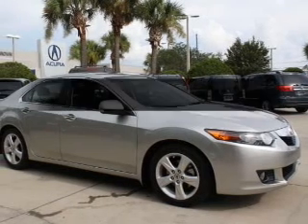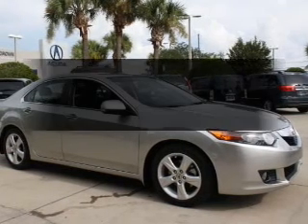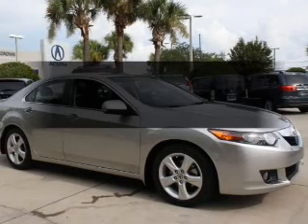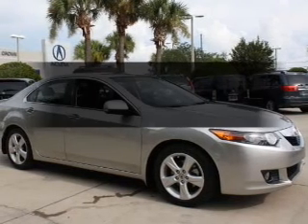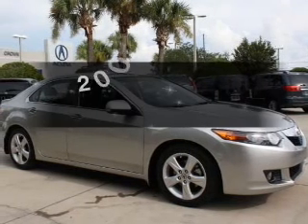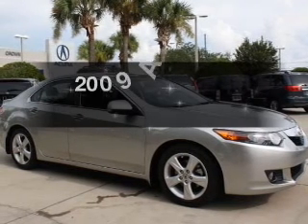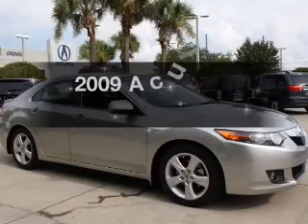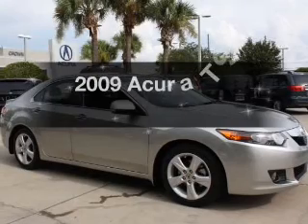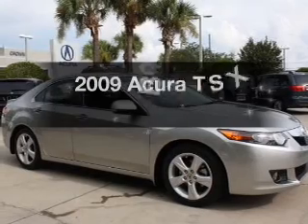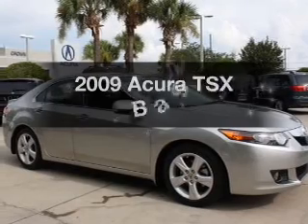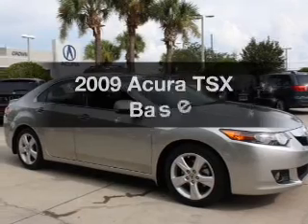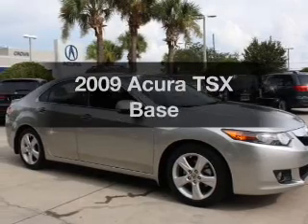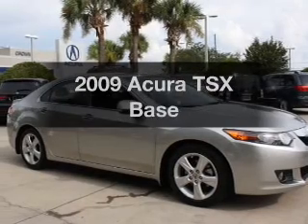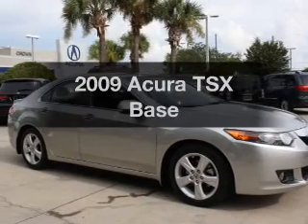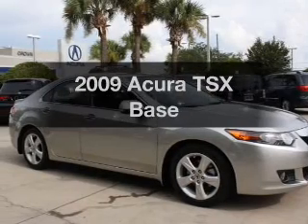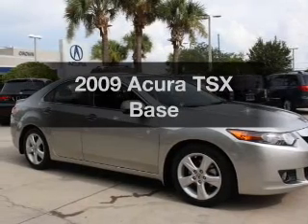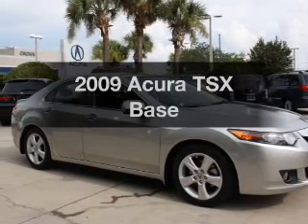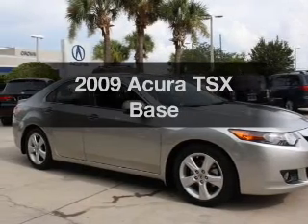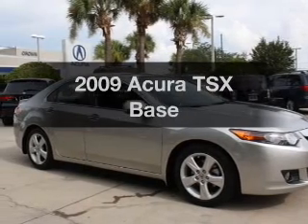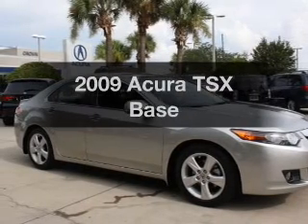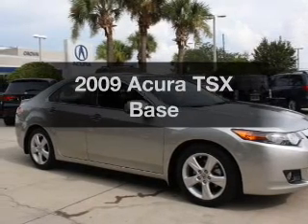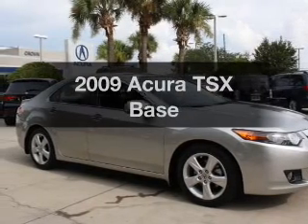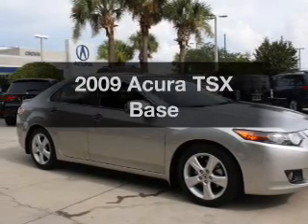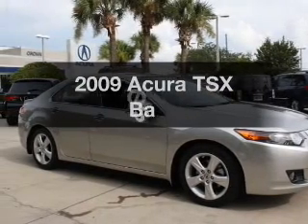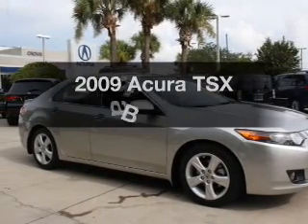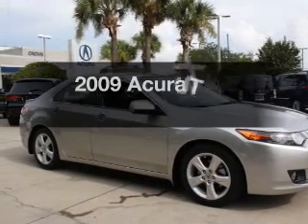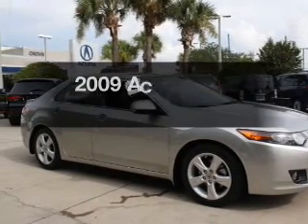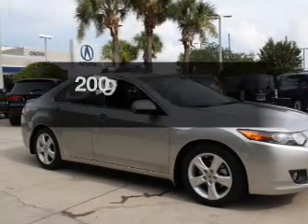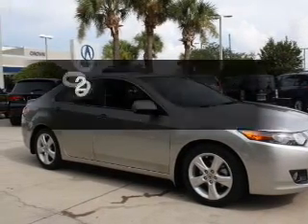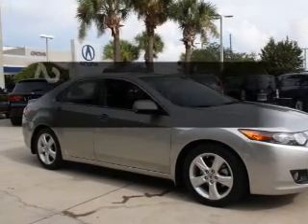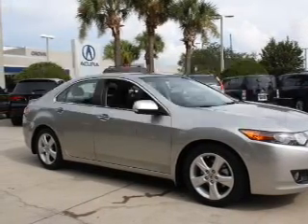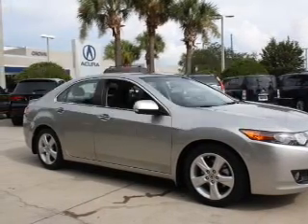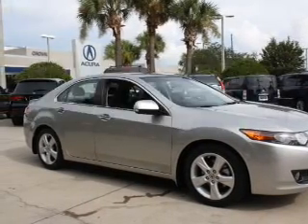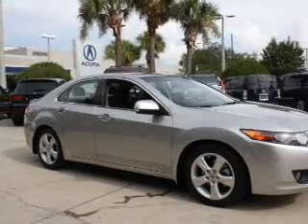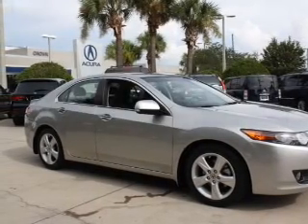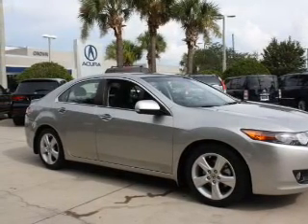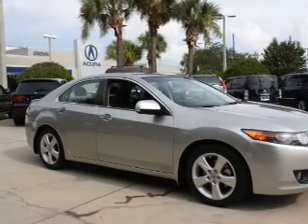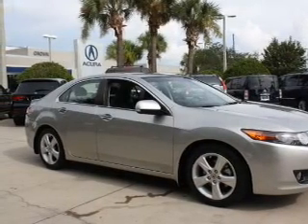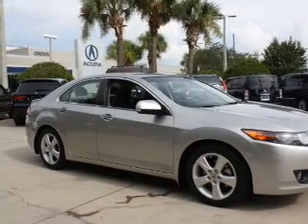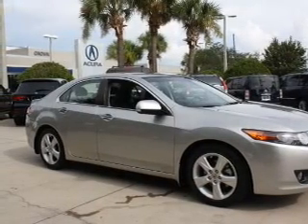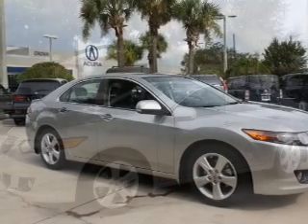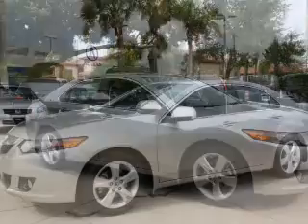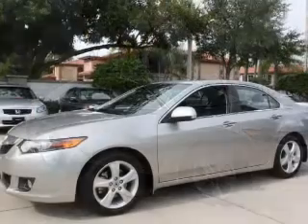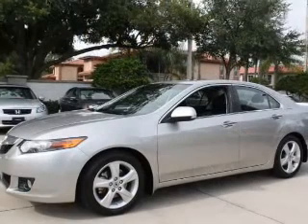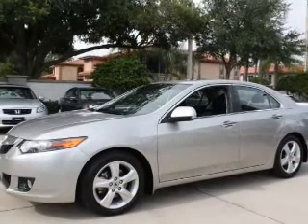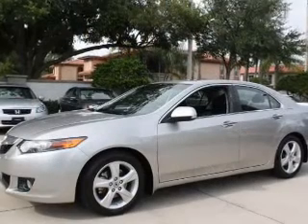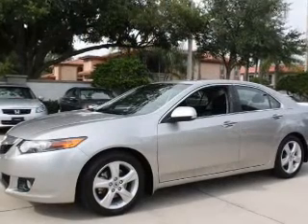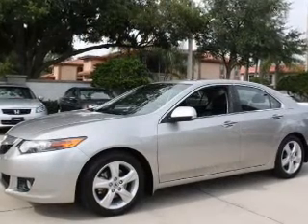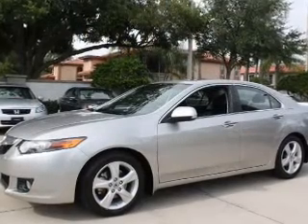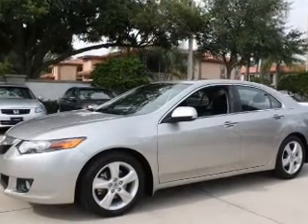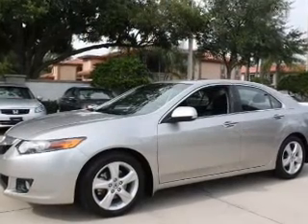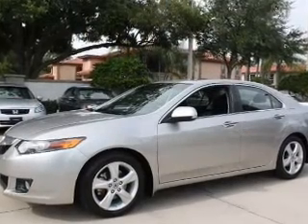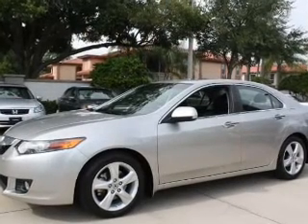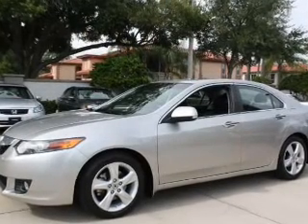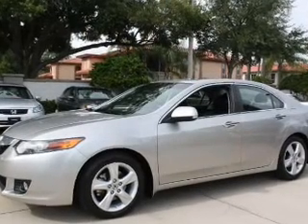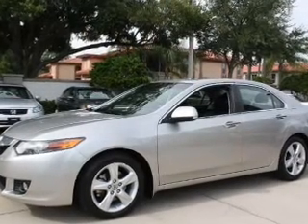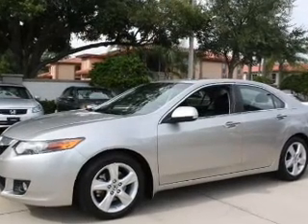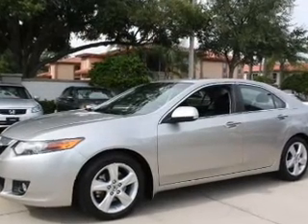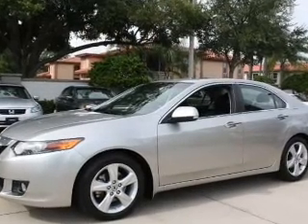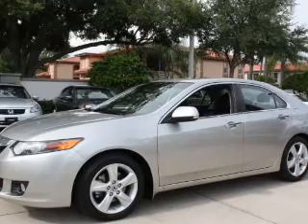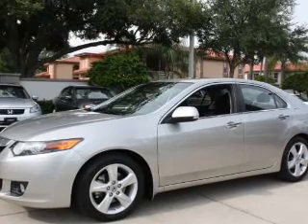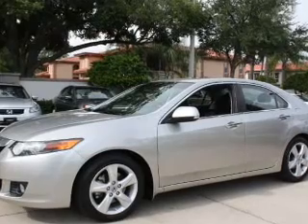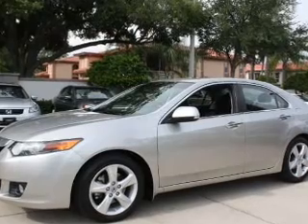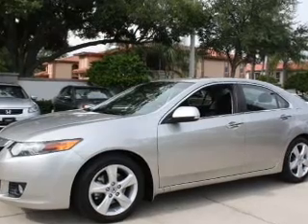Check out this 2009 Acura TSX. If you're looking for a first-rate auto, this one could be yours today.